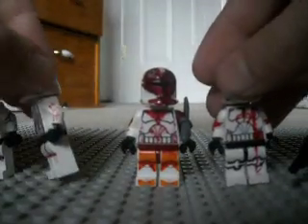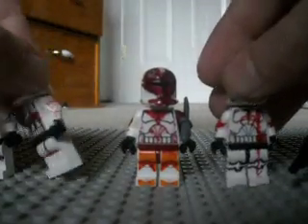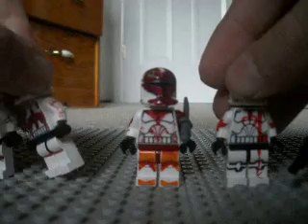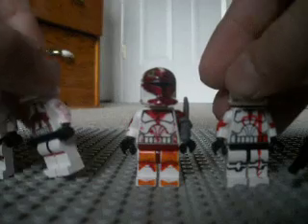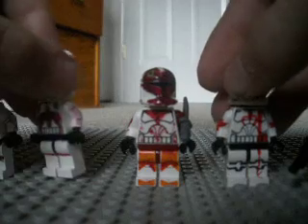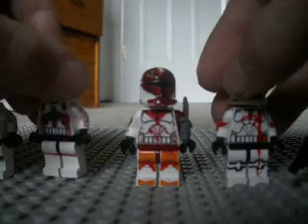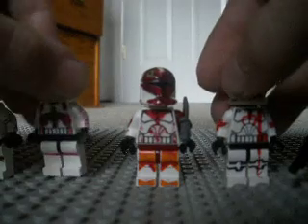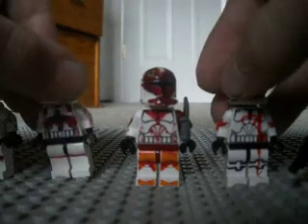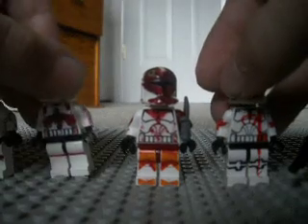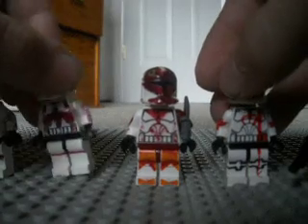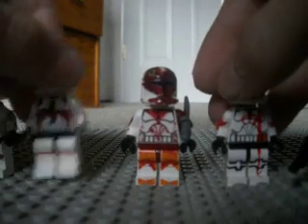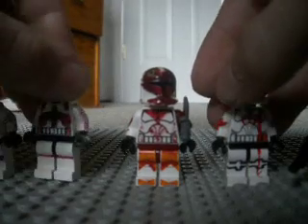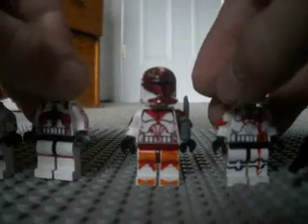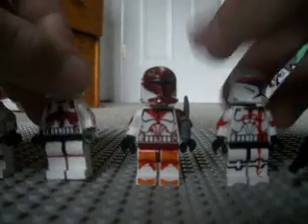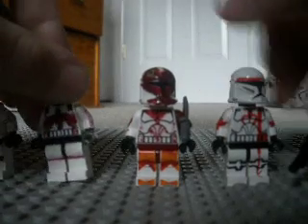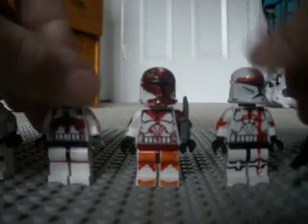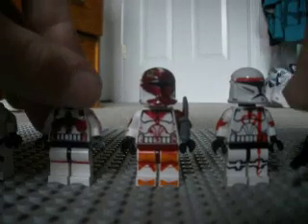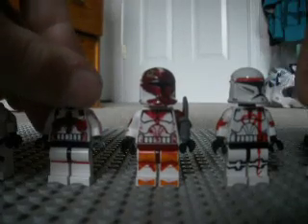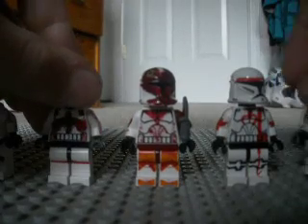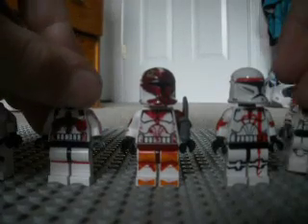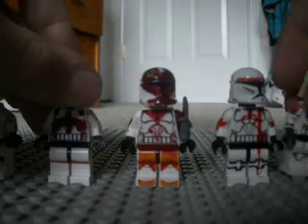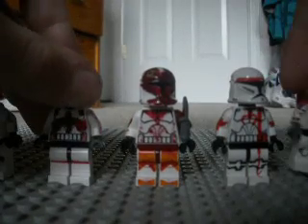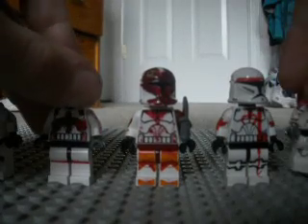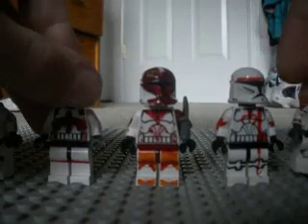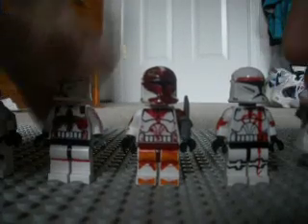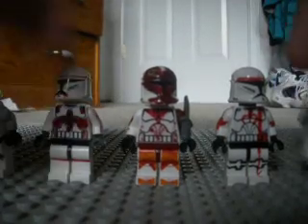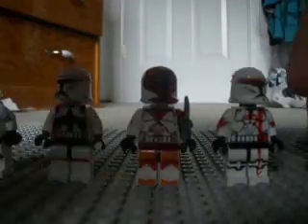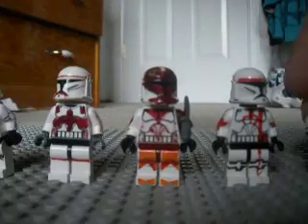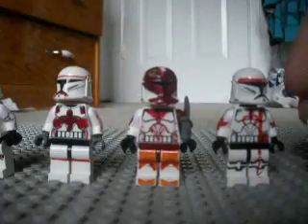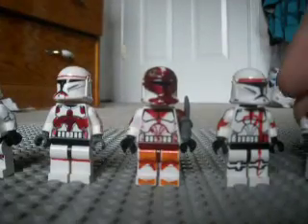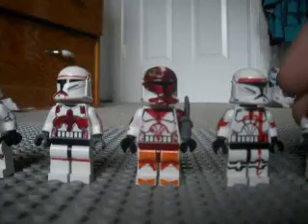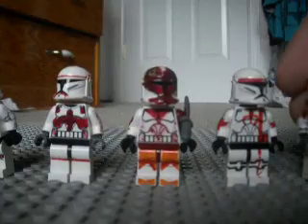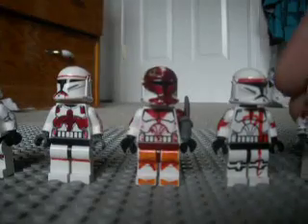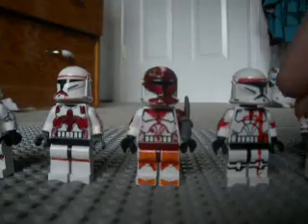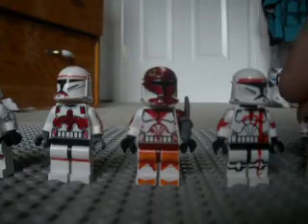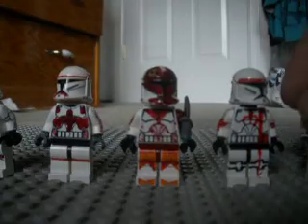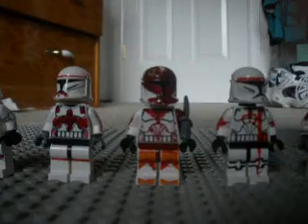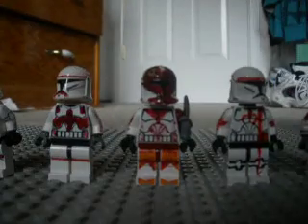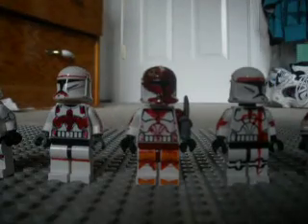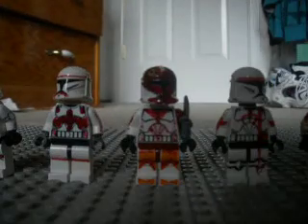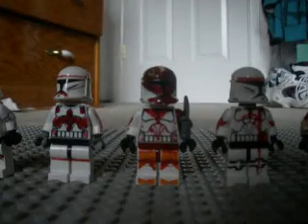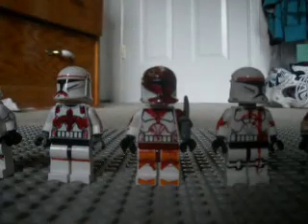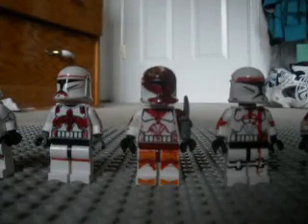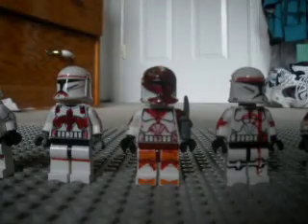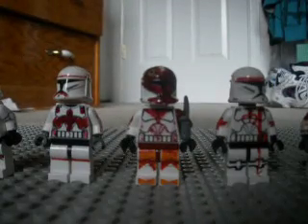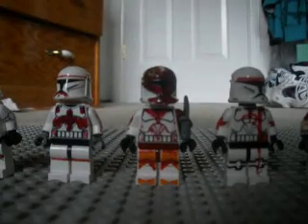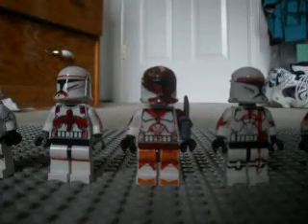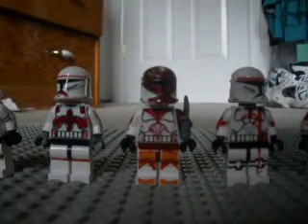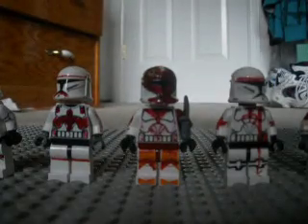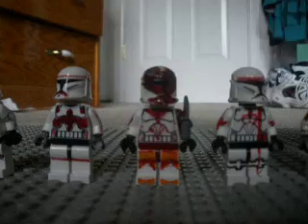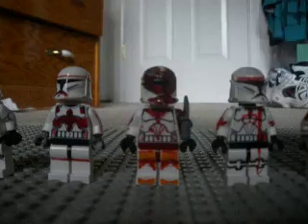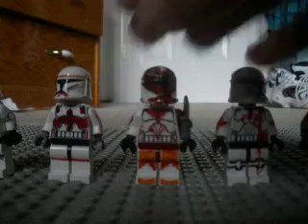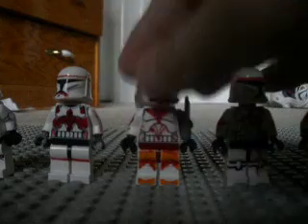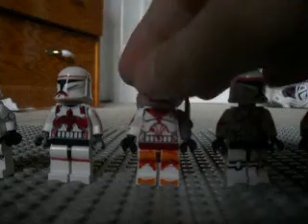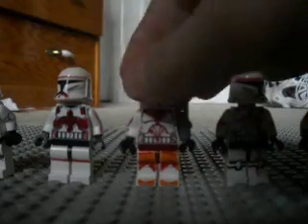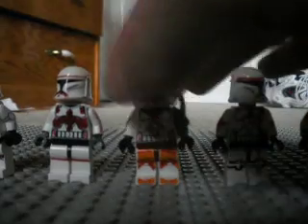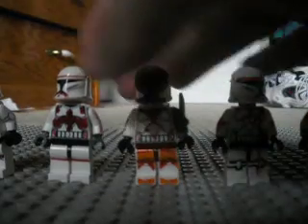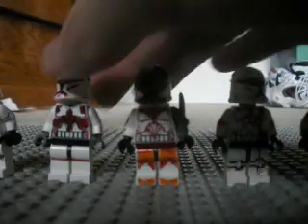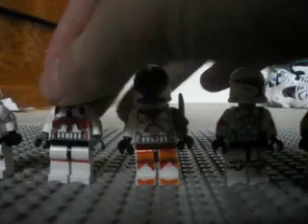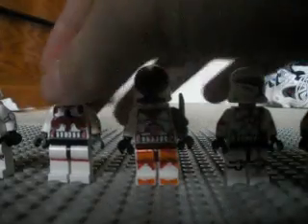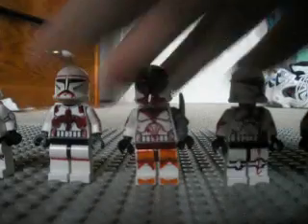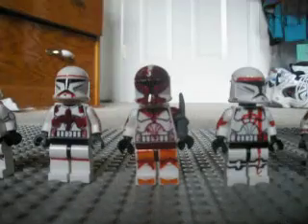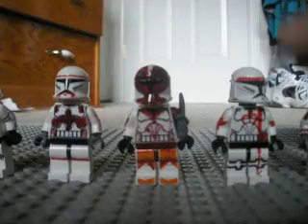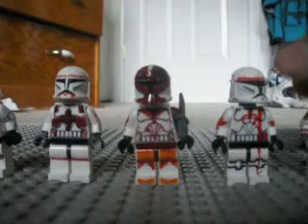And yeah, that's technically it for the commando version. I'll try making Sev — it's just that helmet. Oh my gosh, it's such a pain.